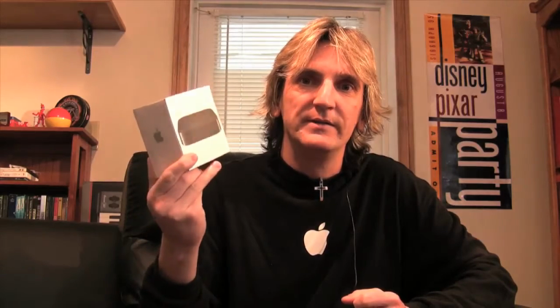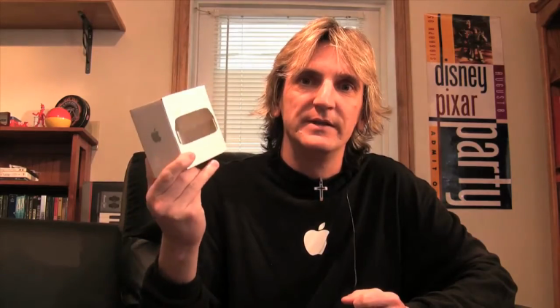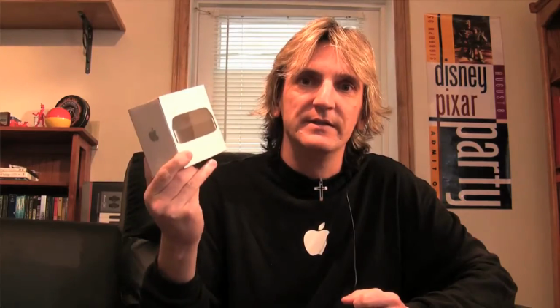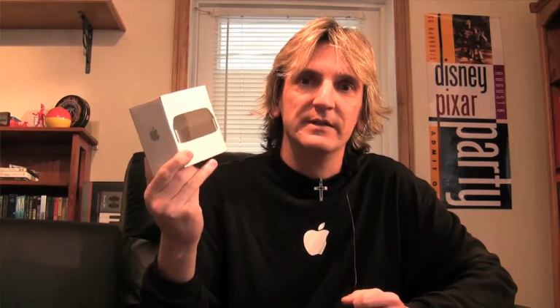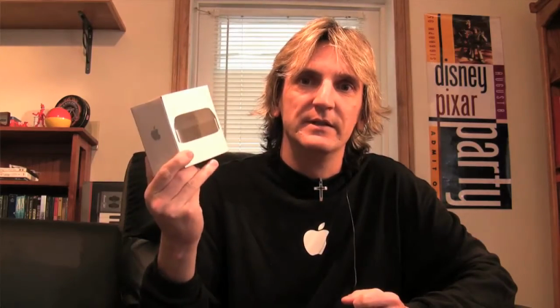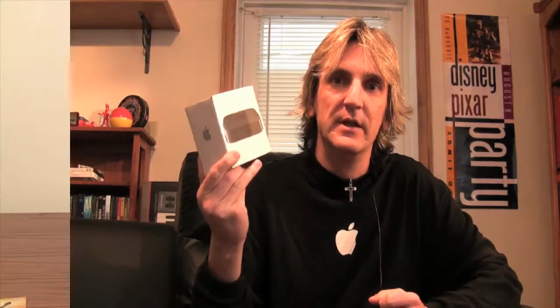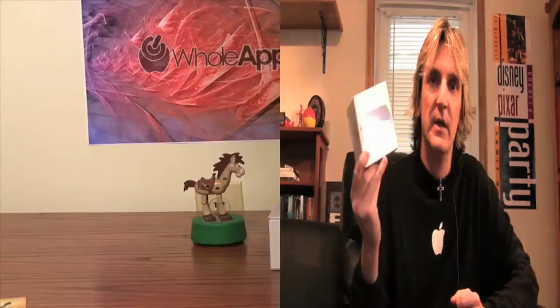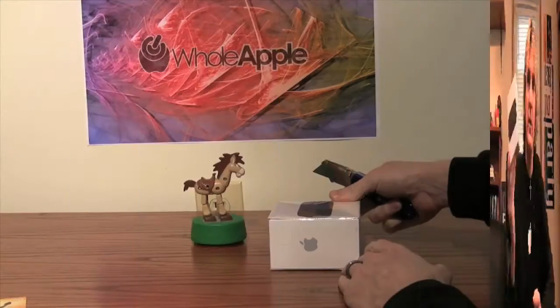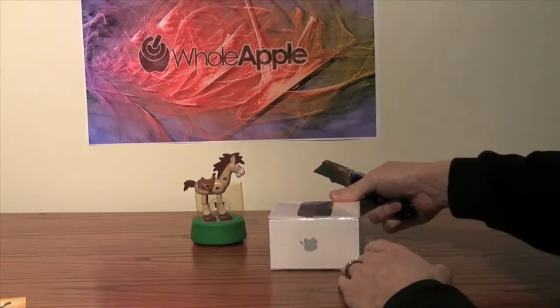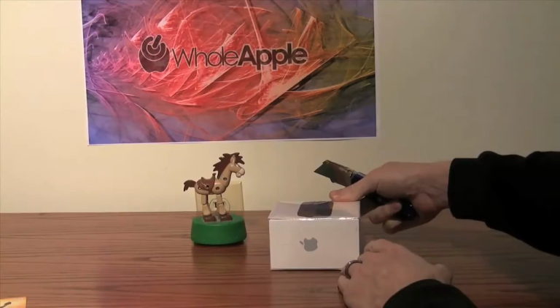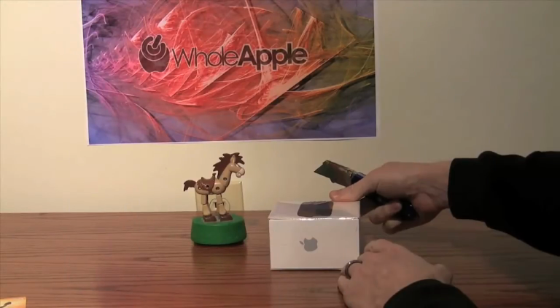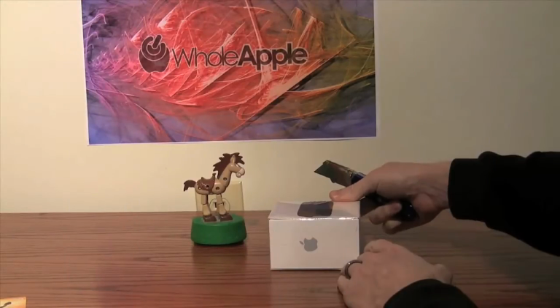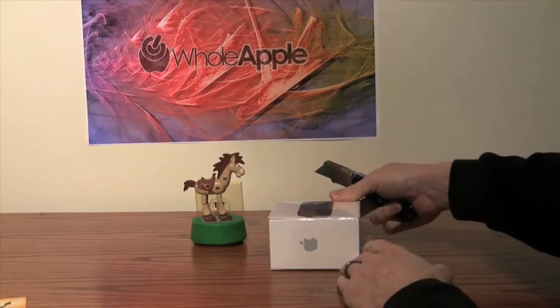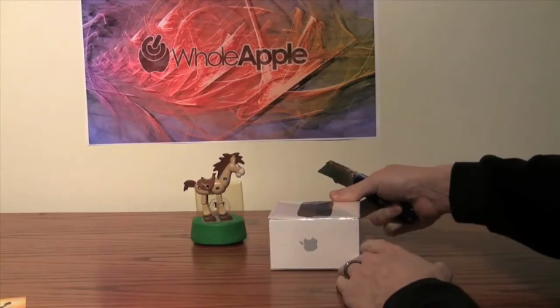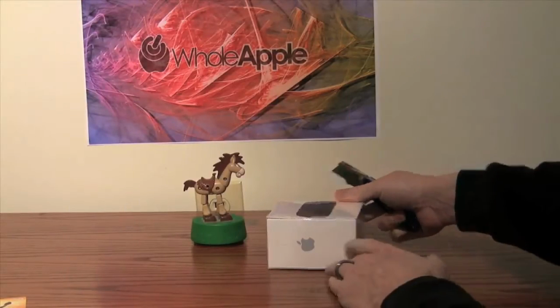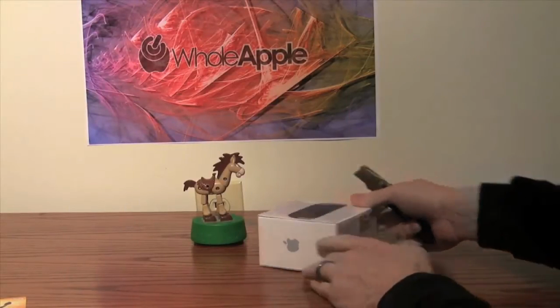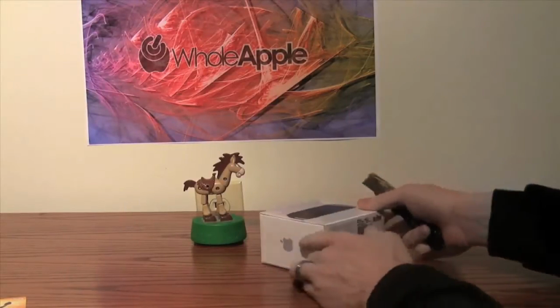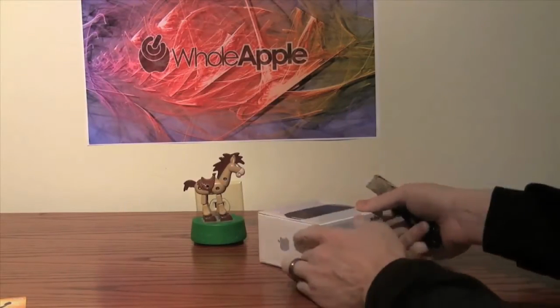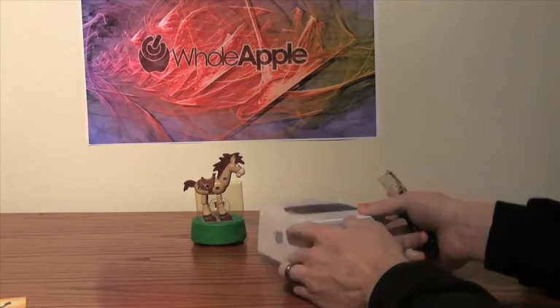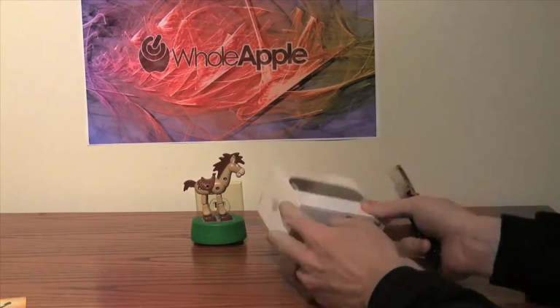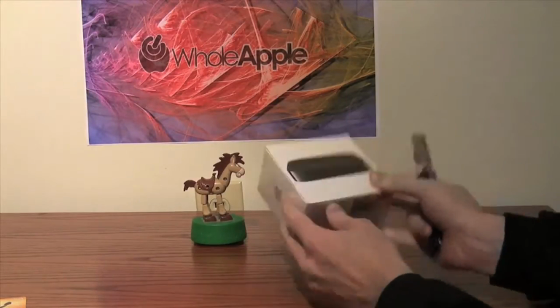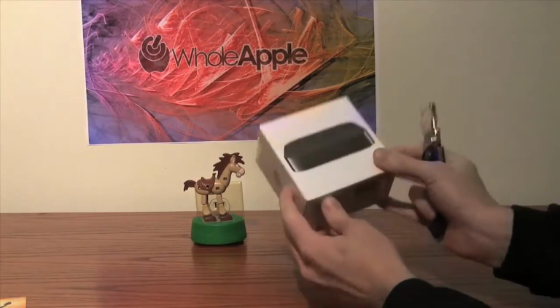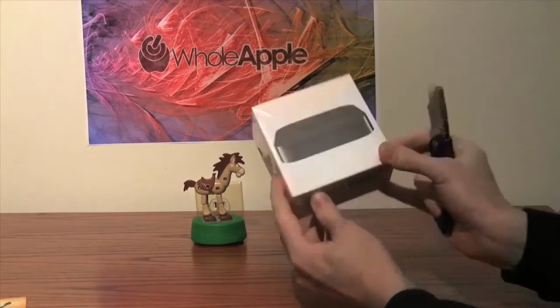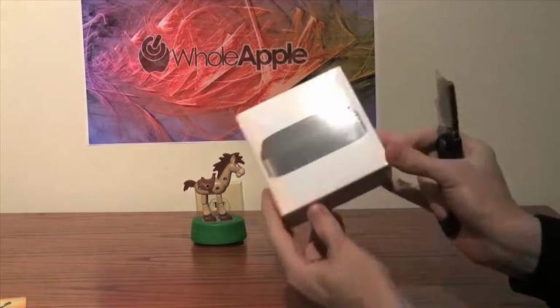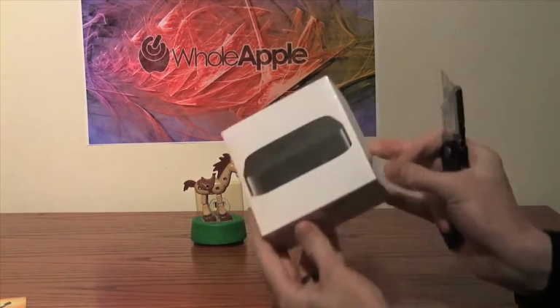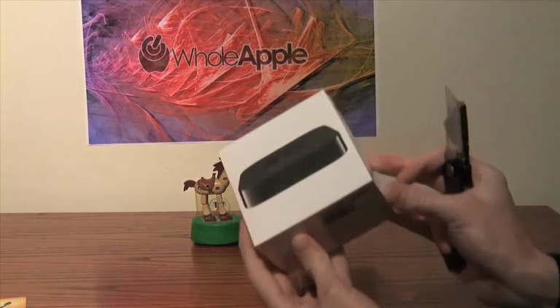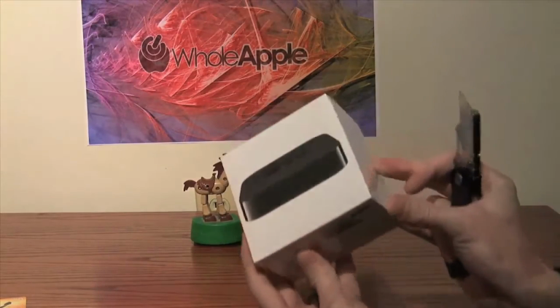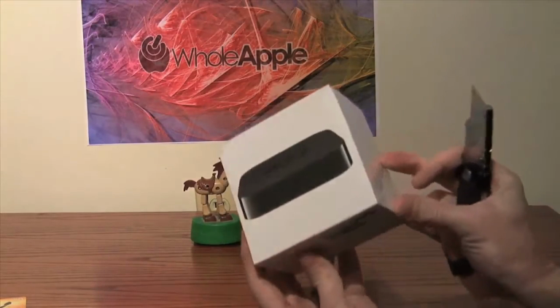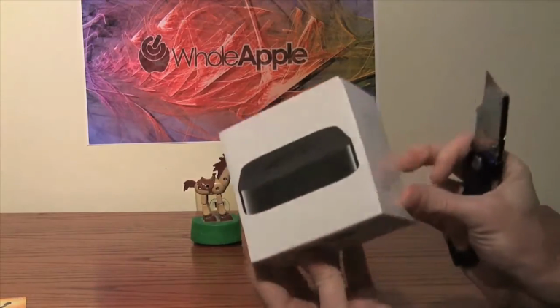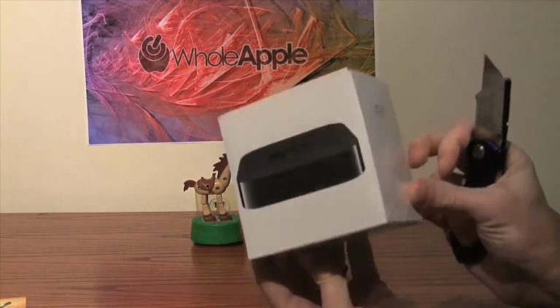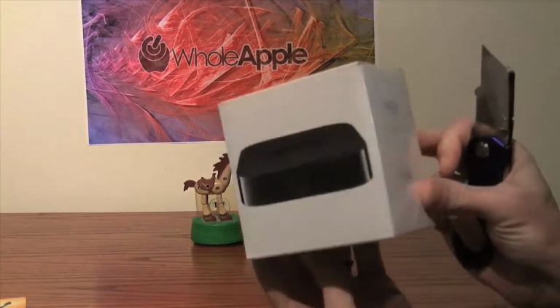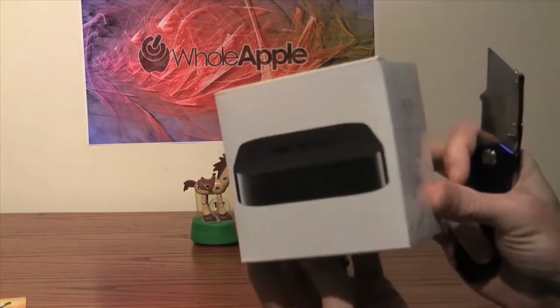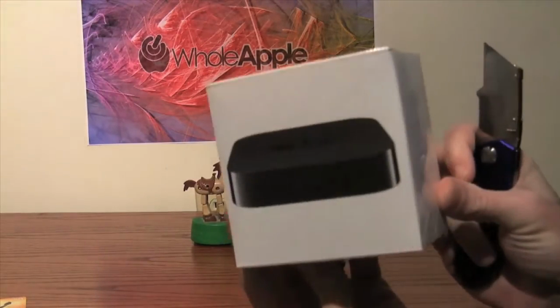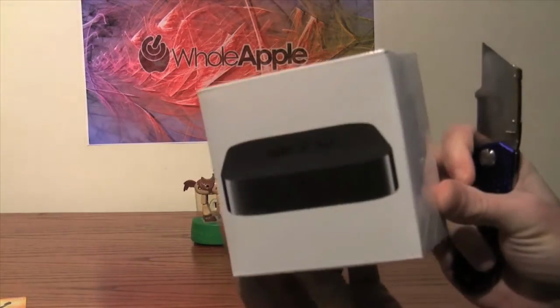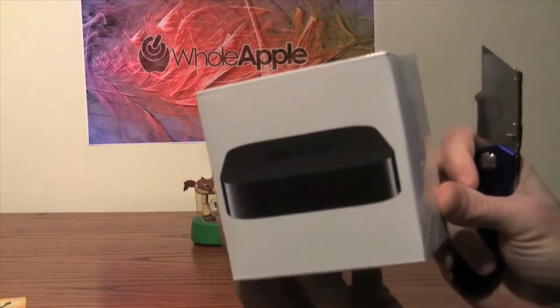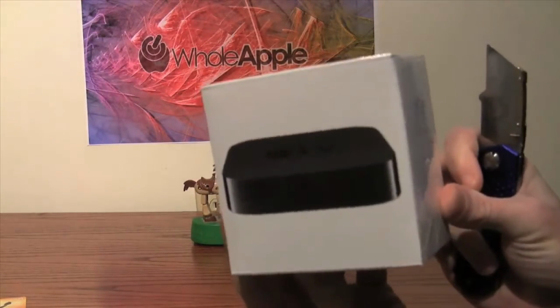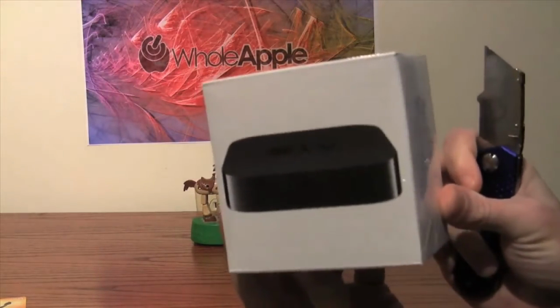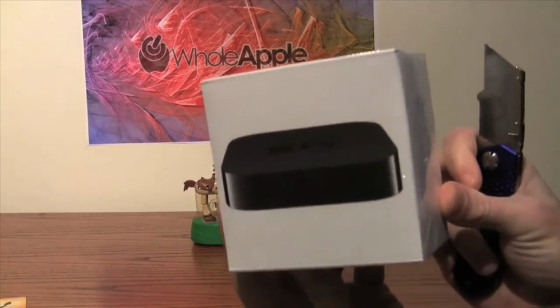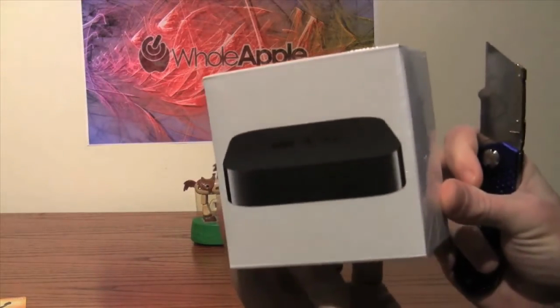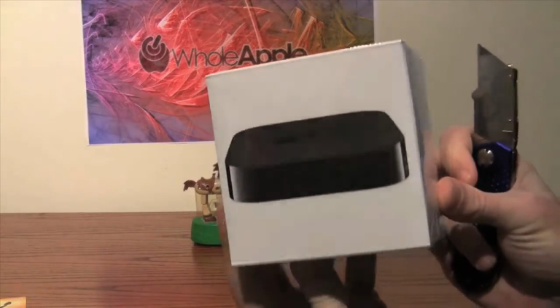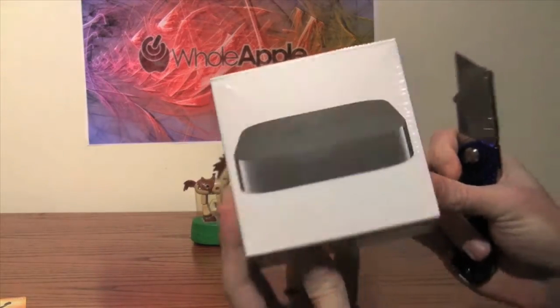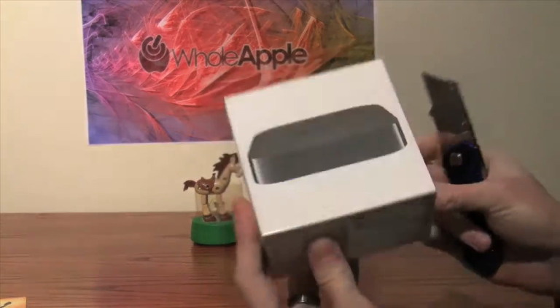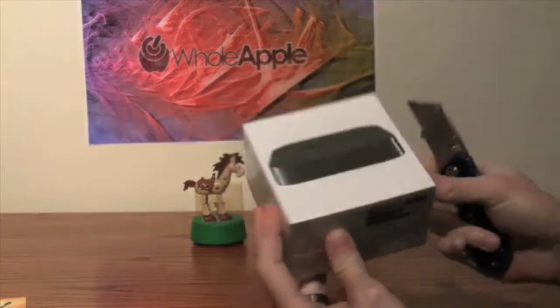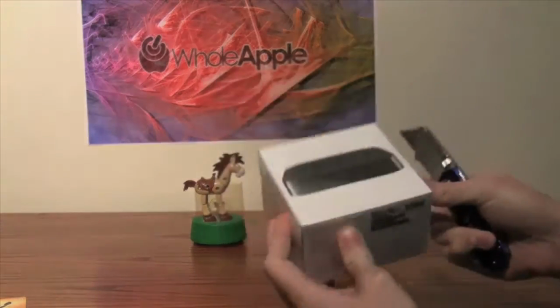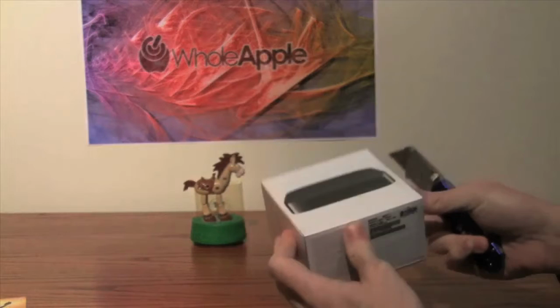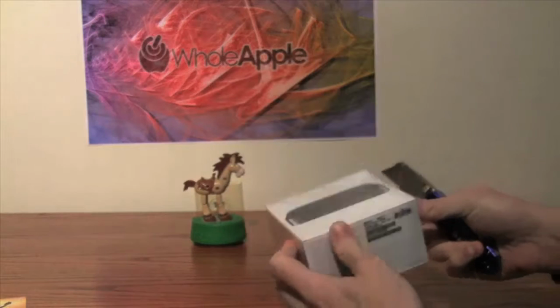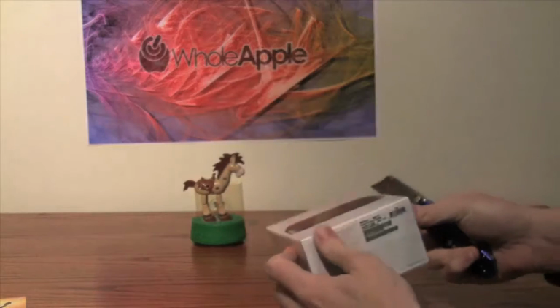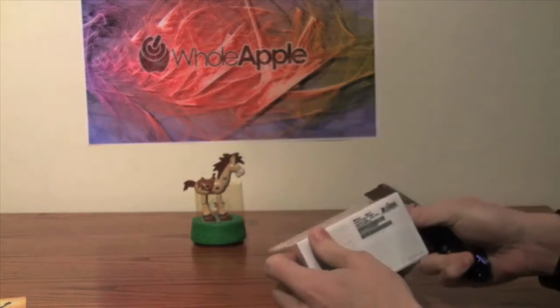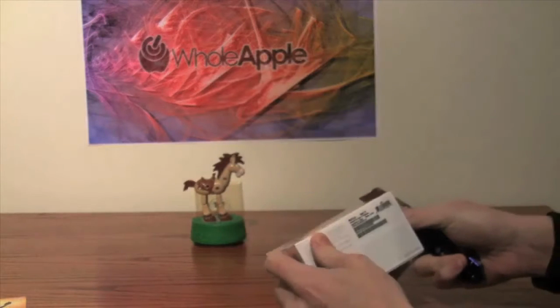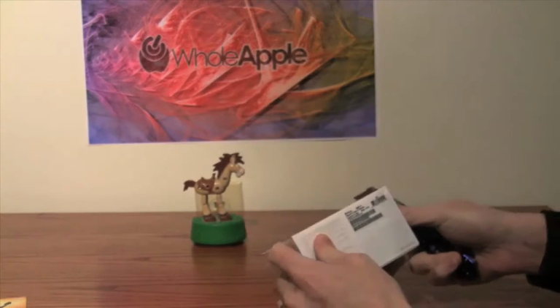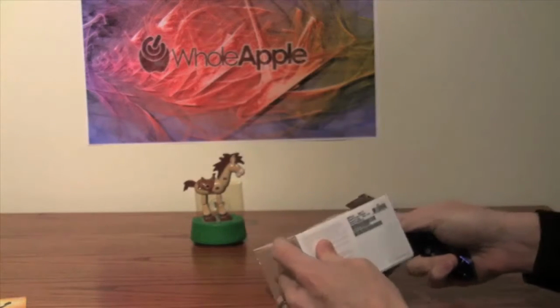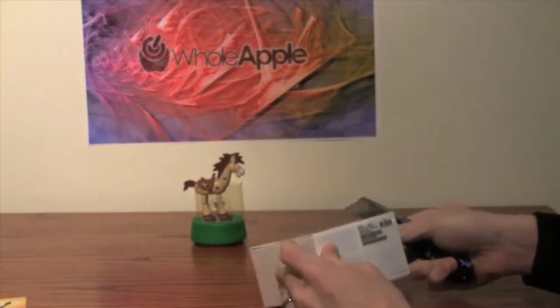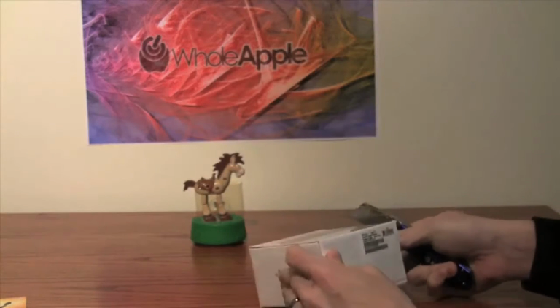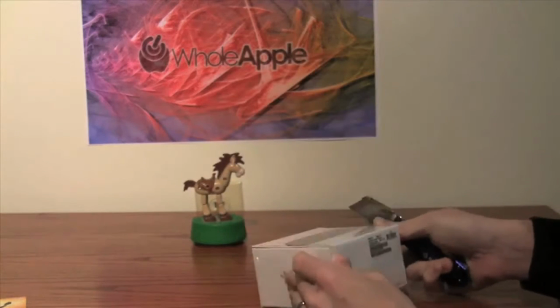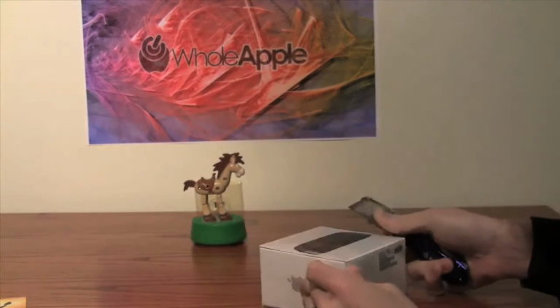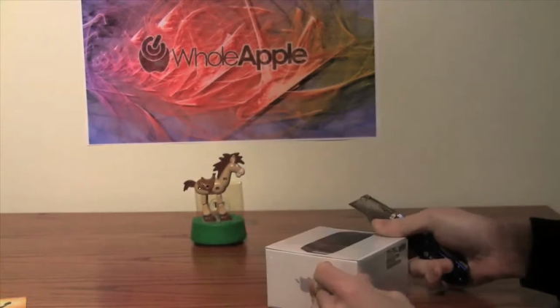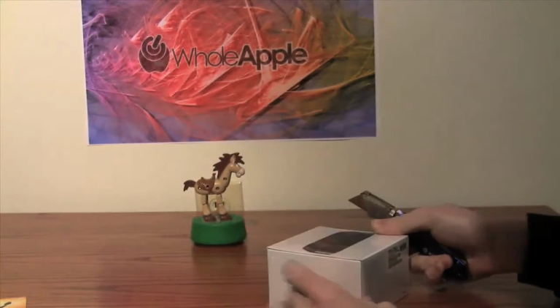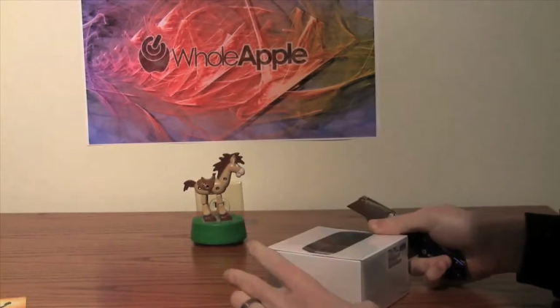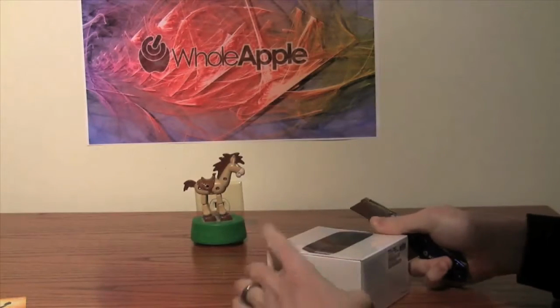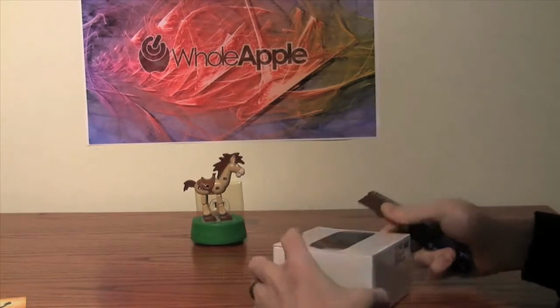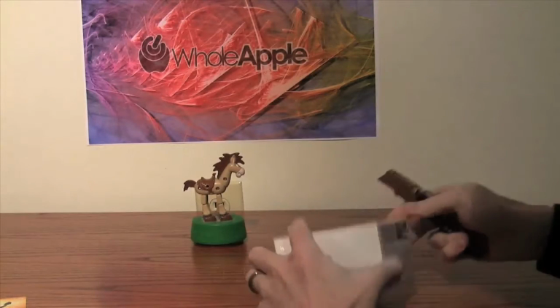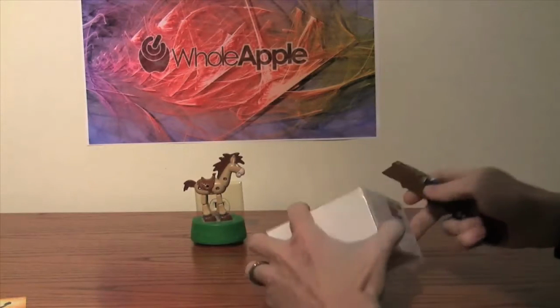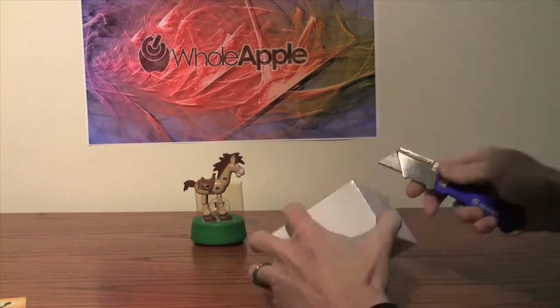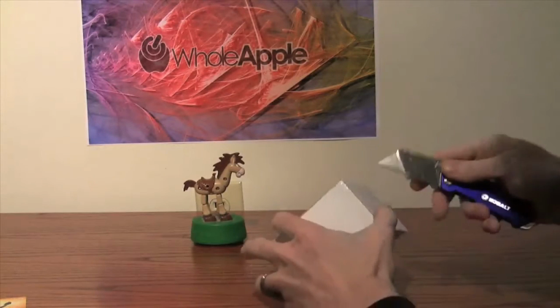We're going to go ahead and open the Apple TV now and take a look at what comes in the unit.